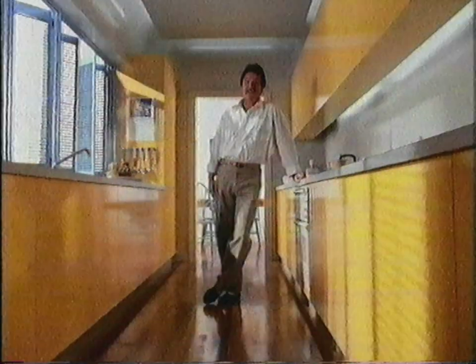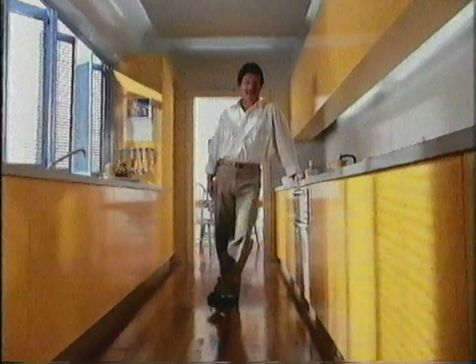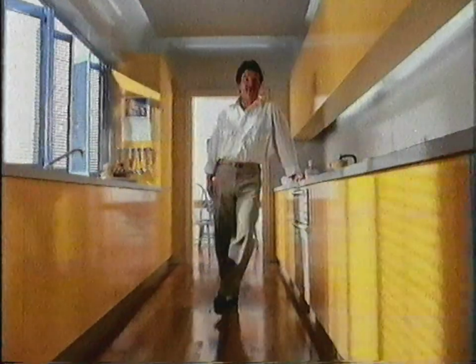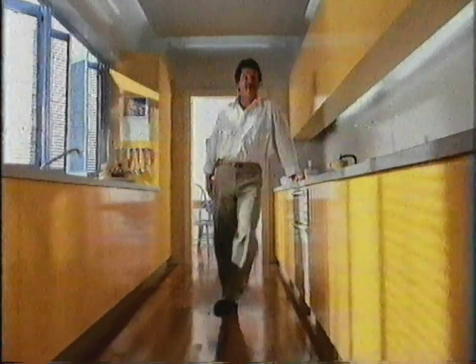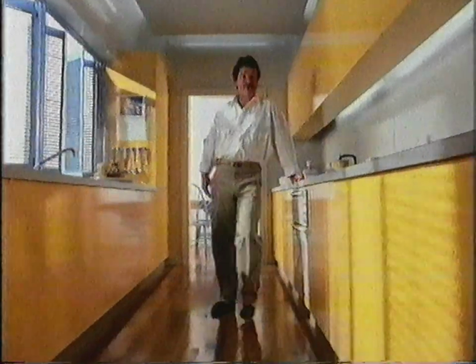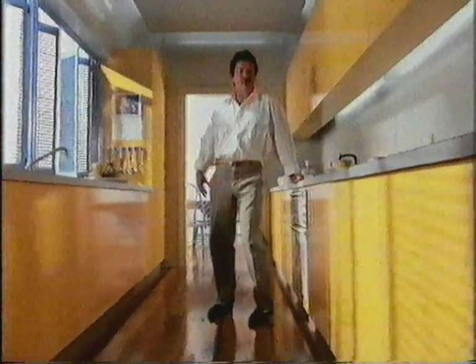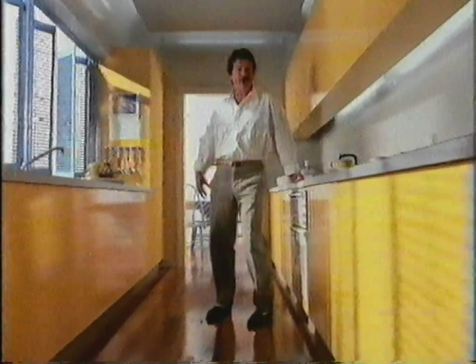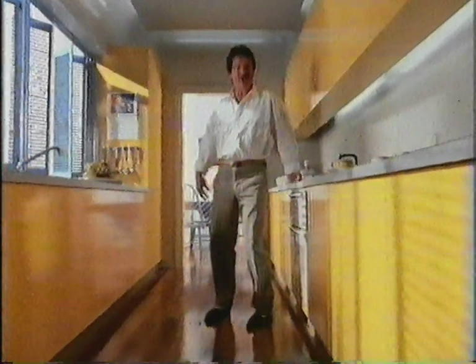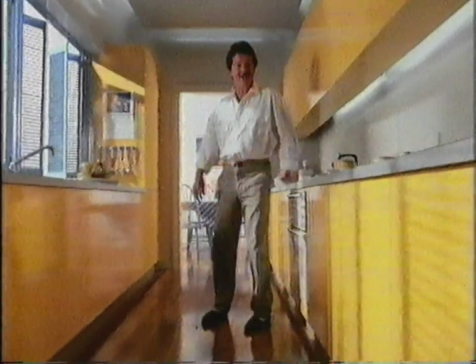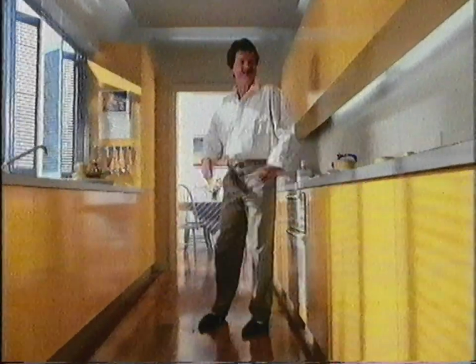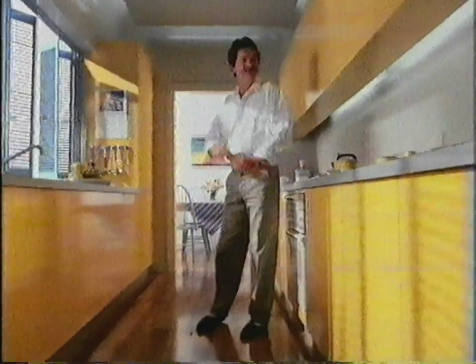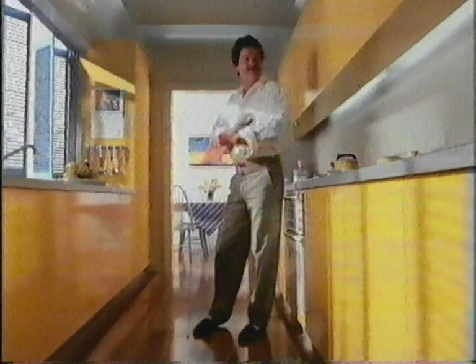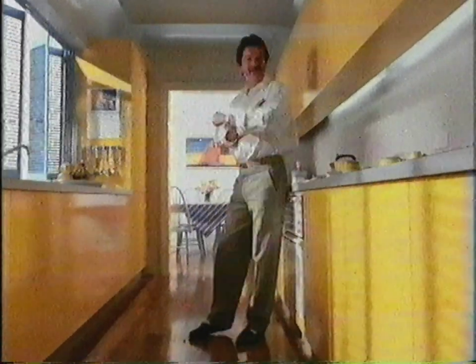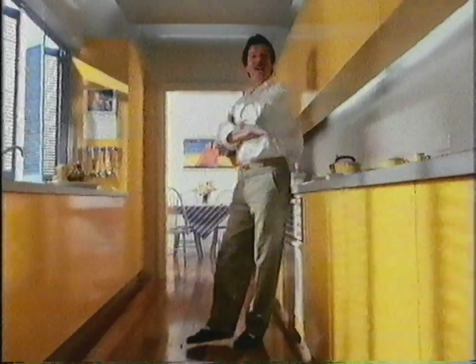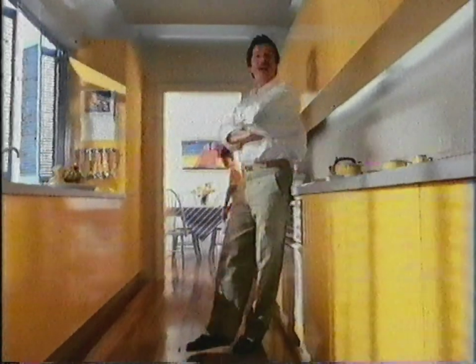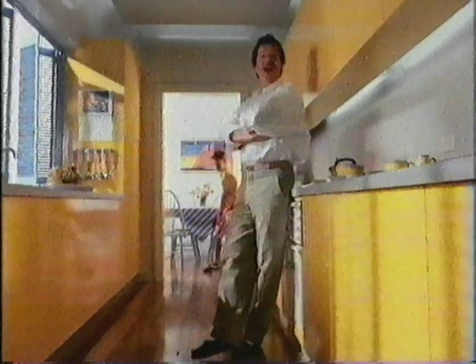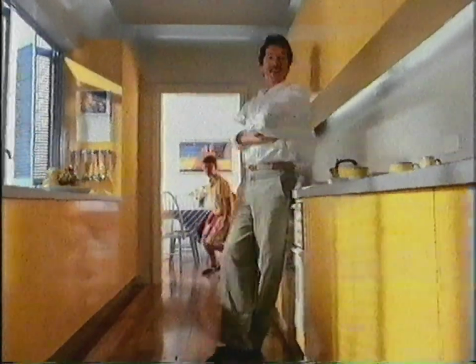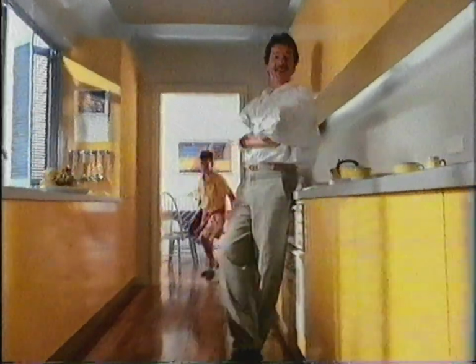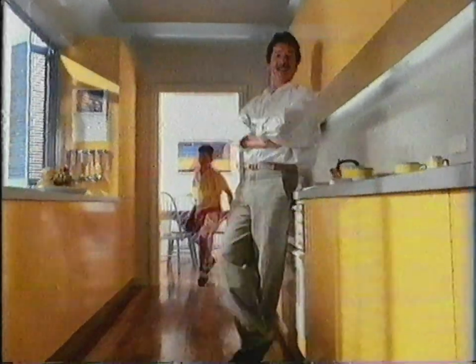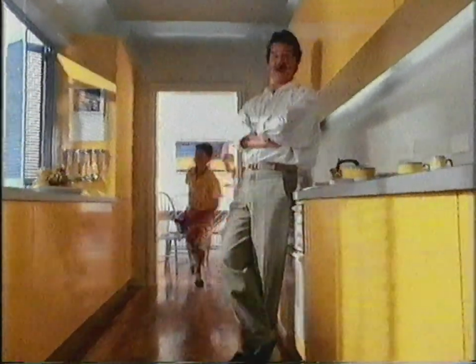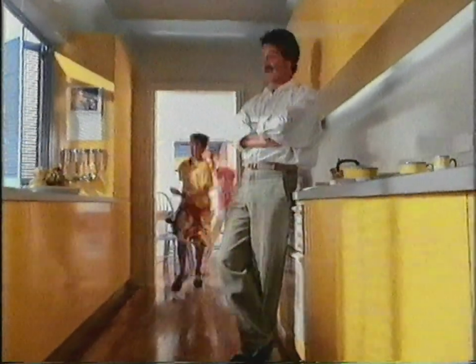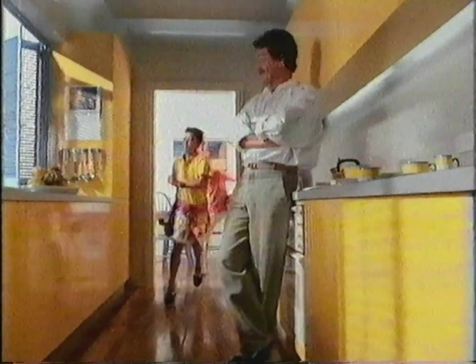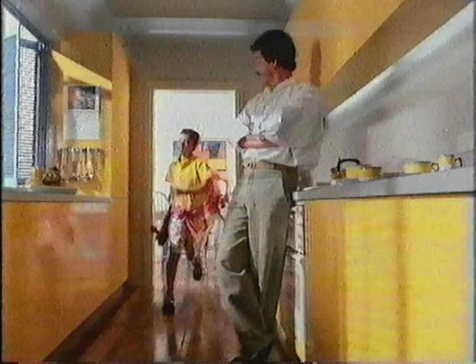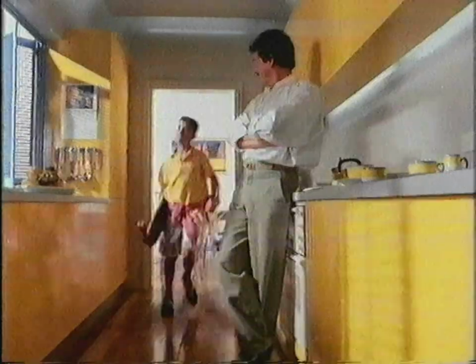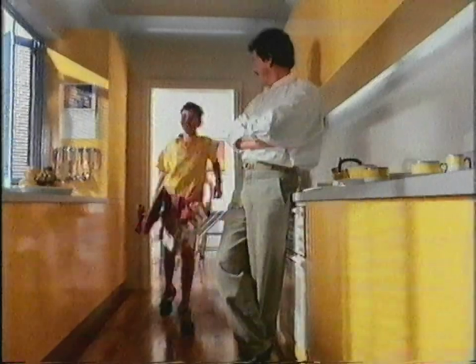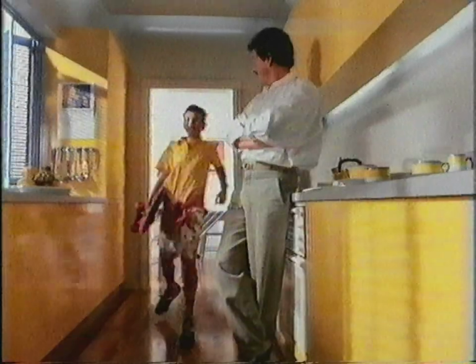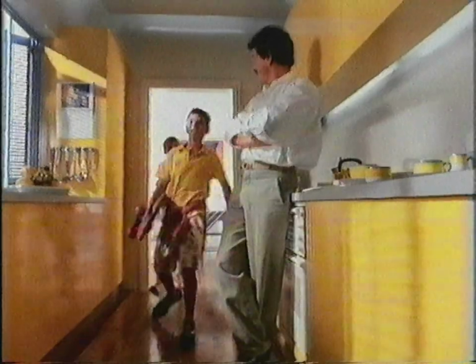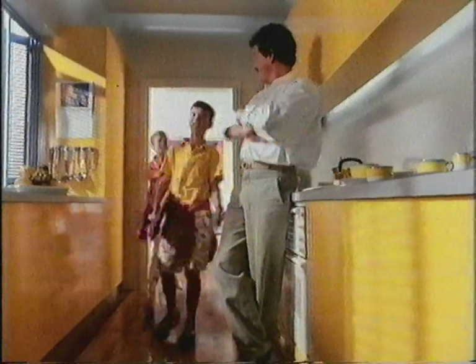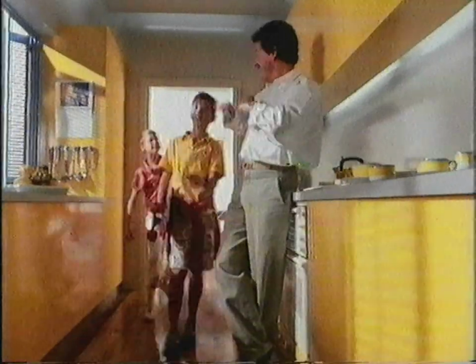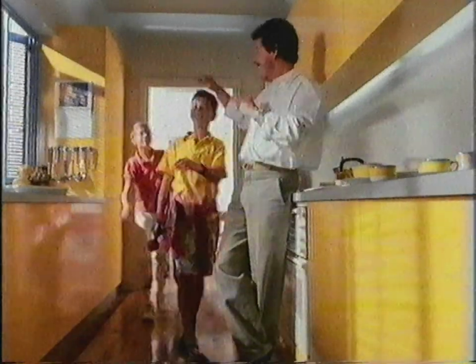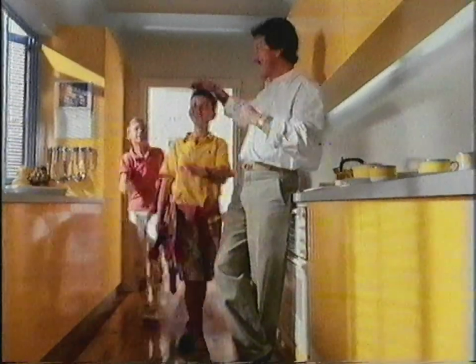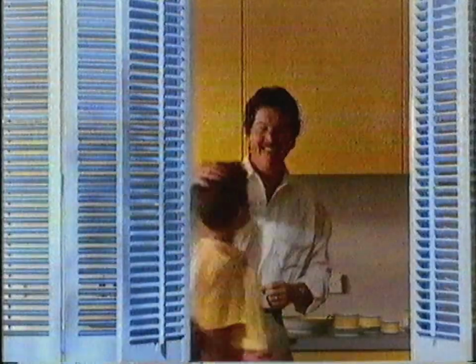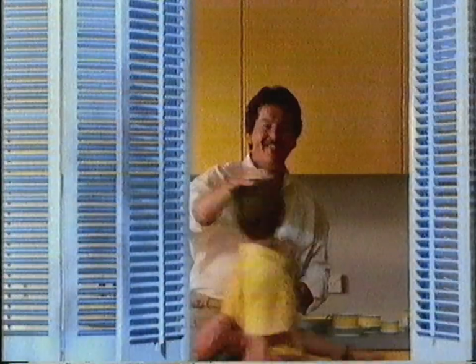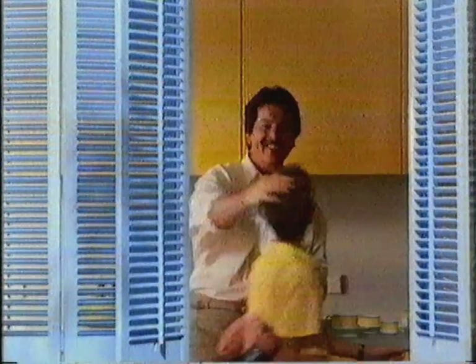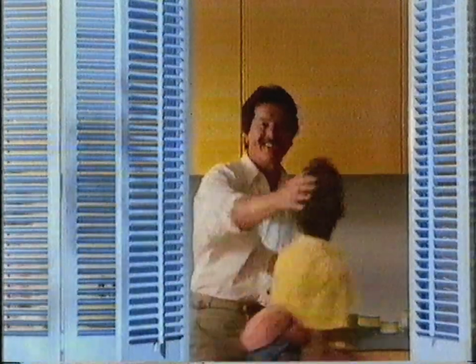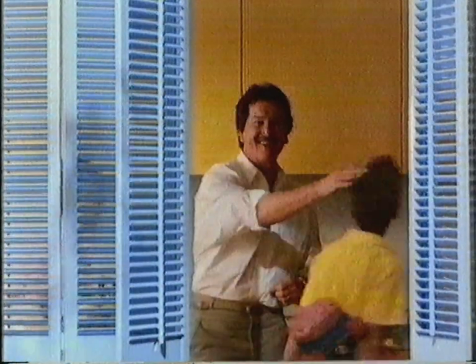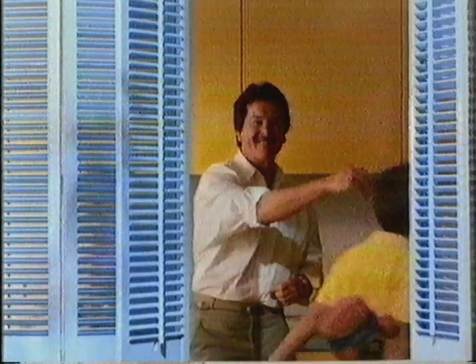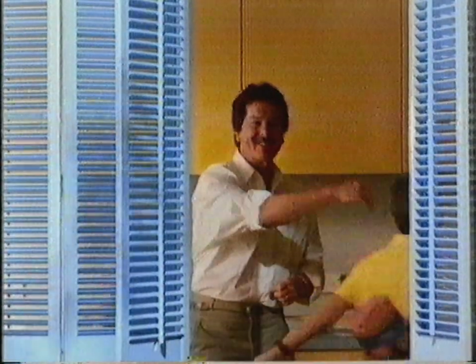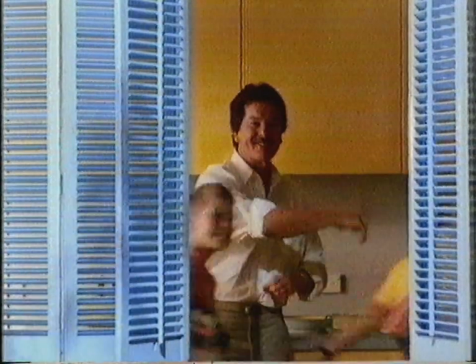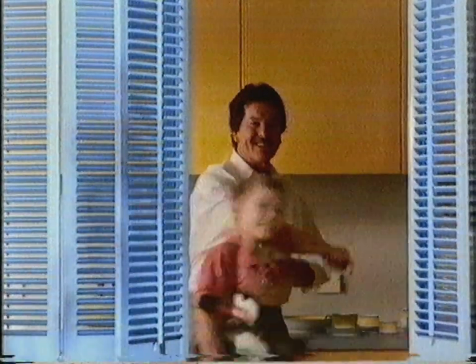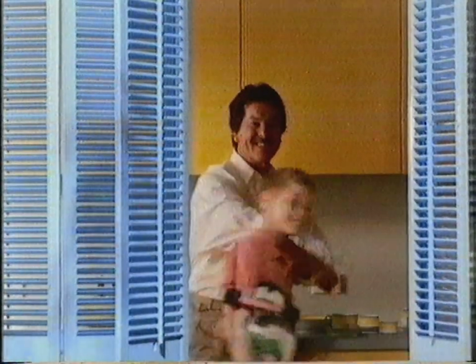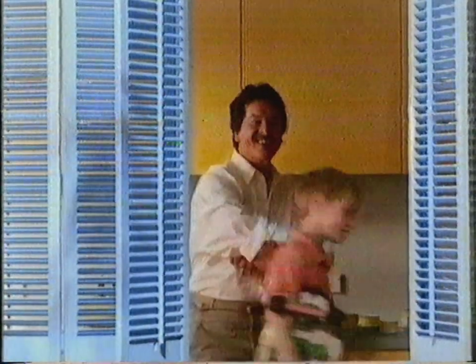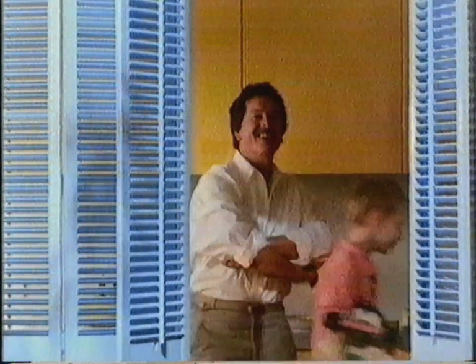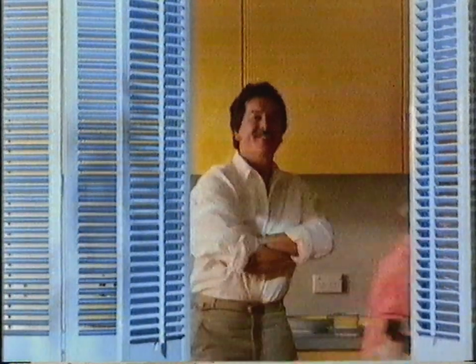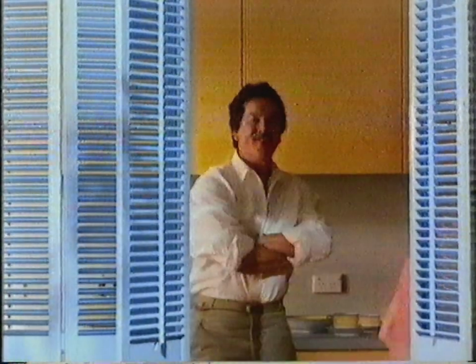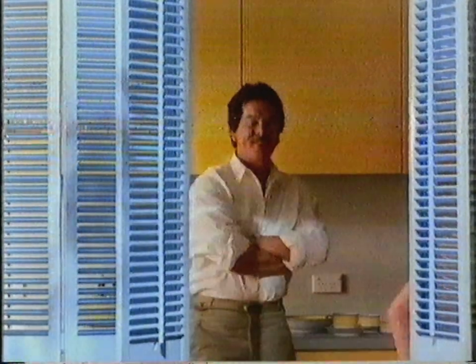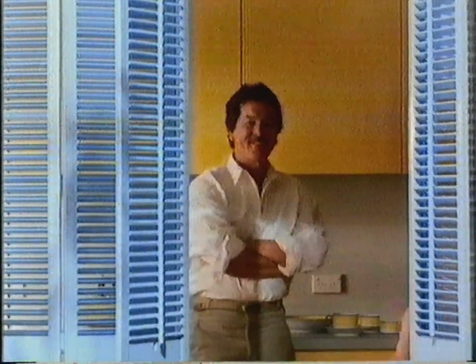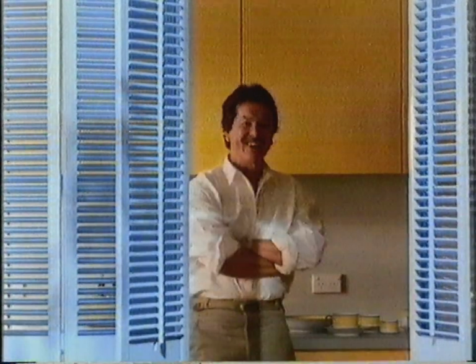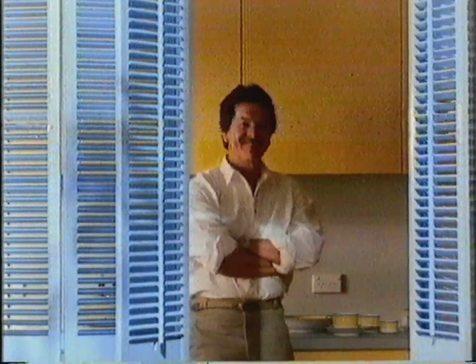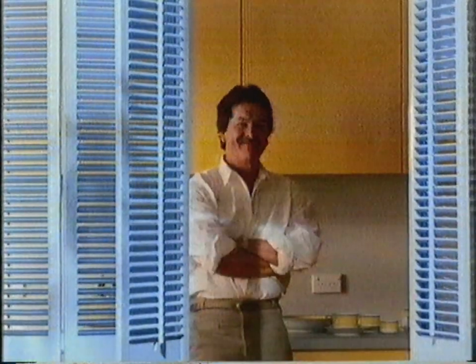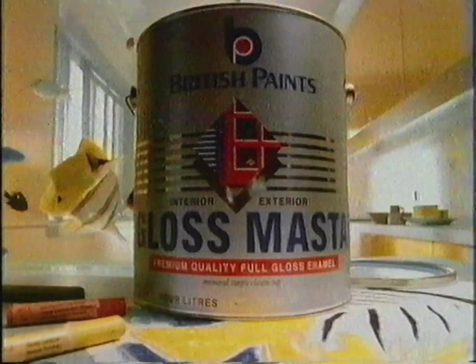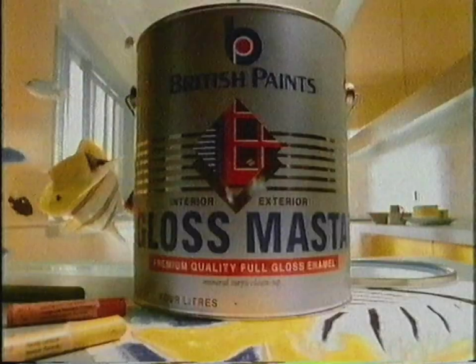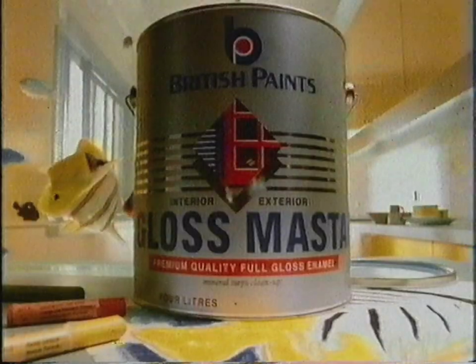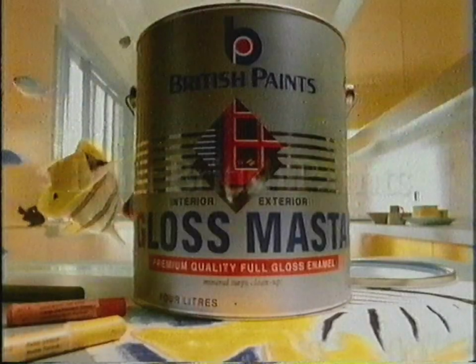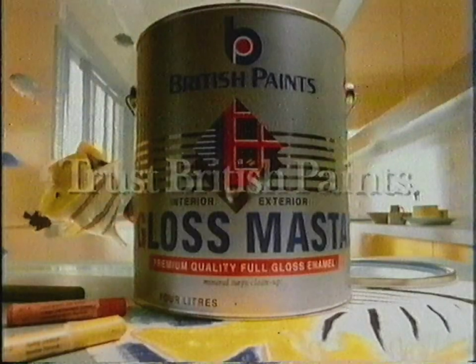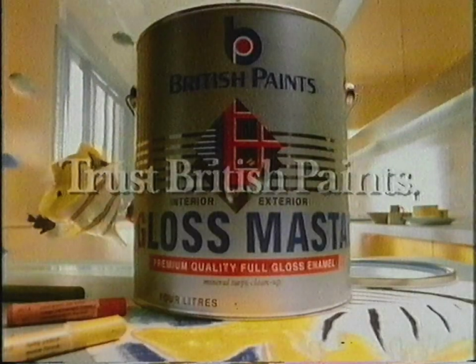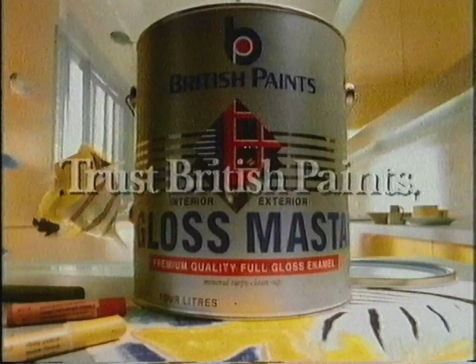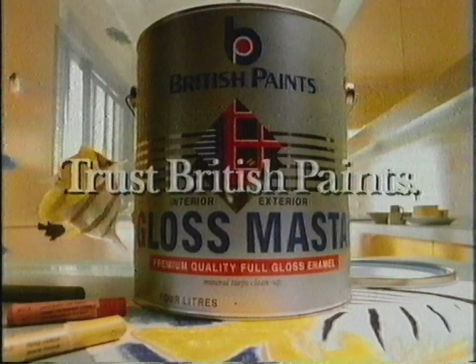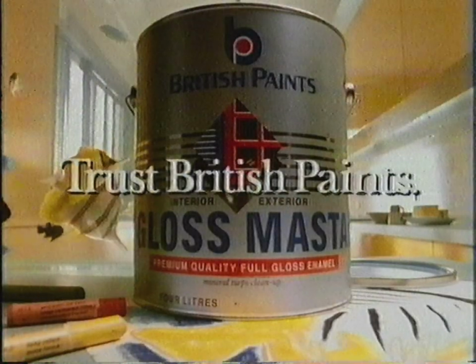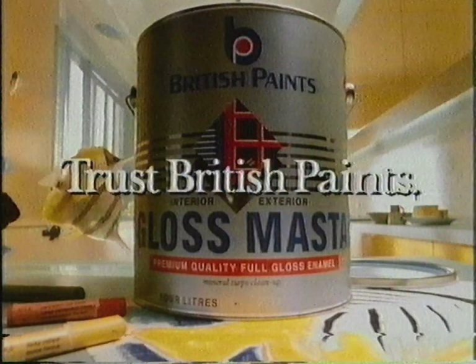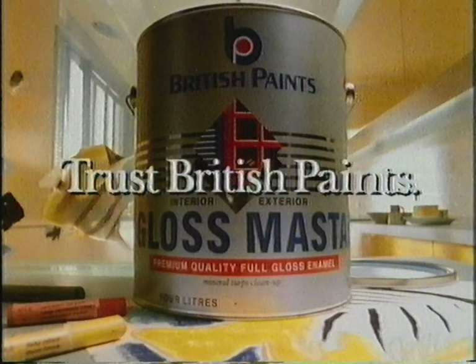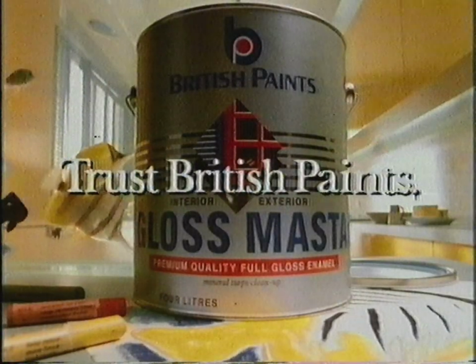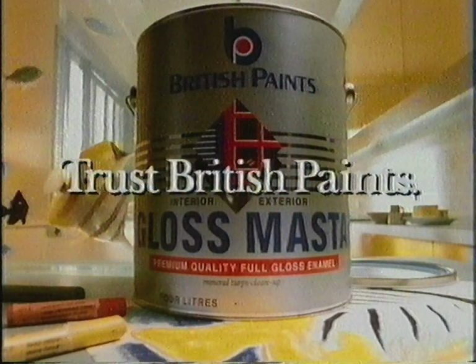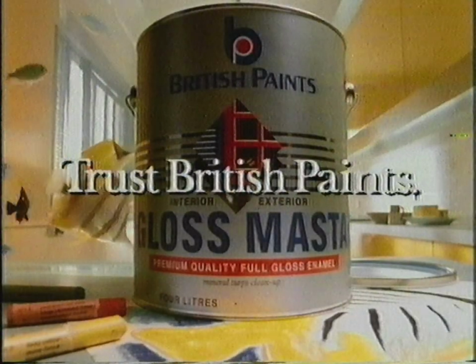It looks great, and it'll last. Even your toughest critics can't knock that. Trust British Paints.